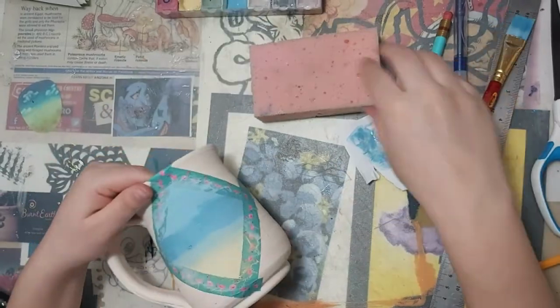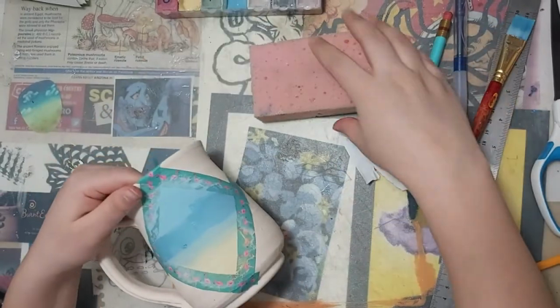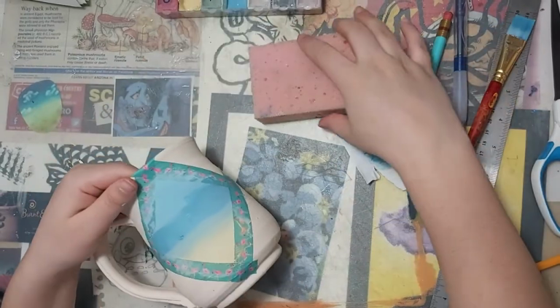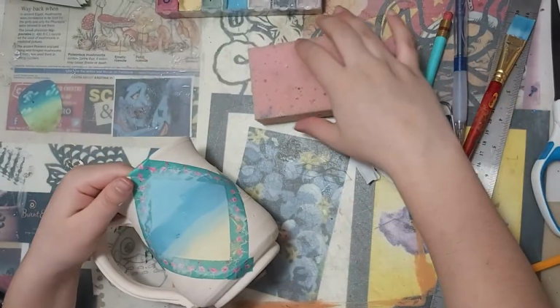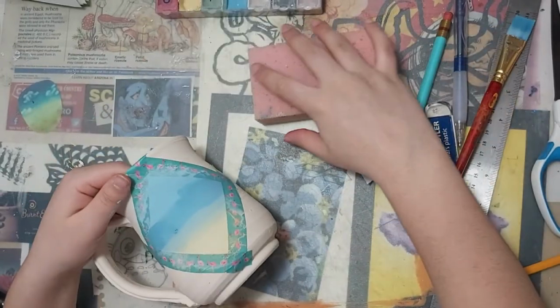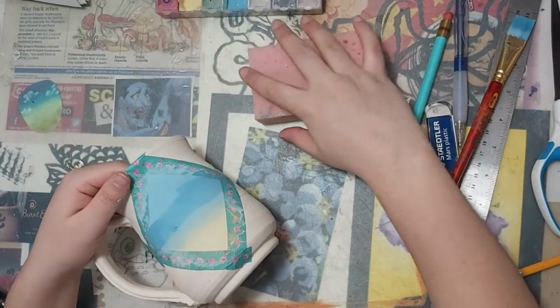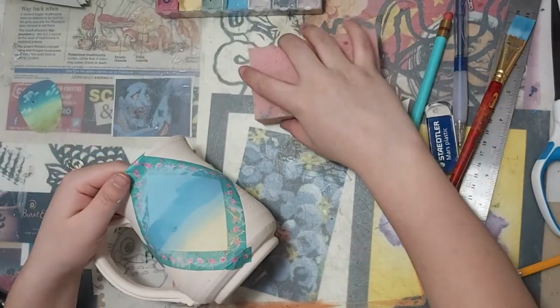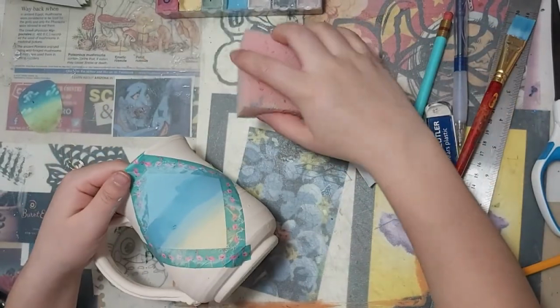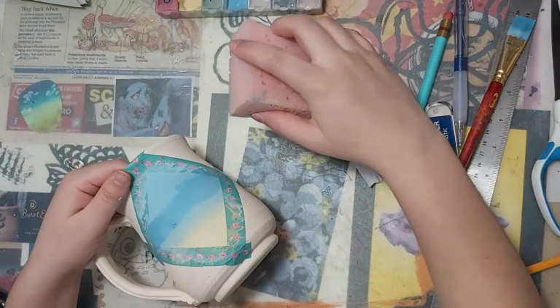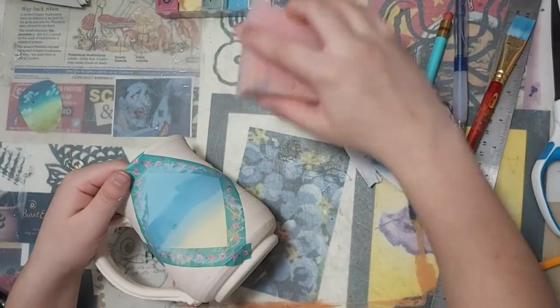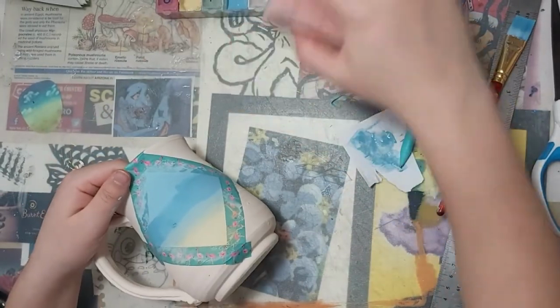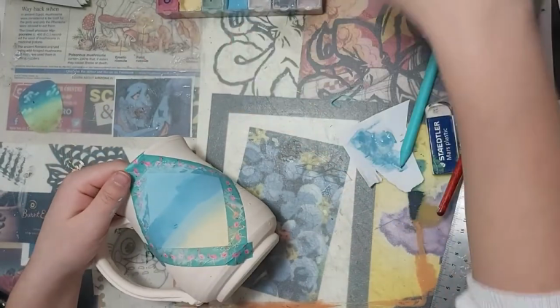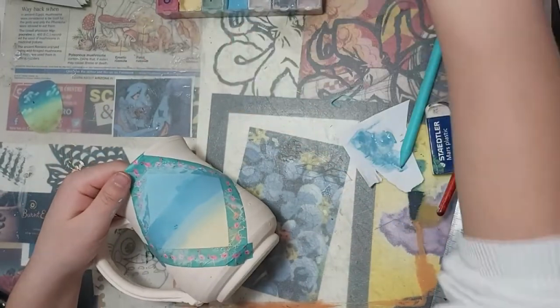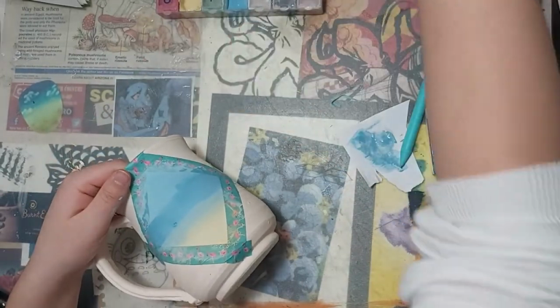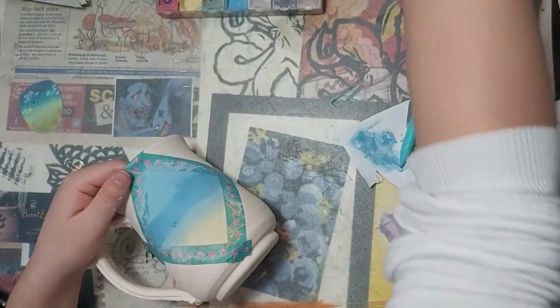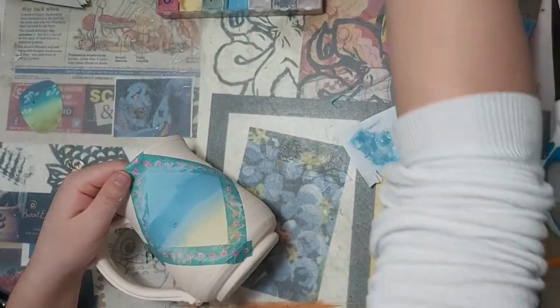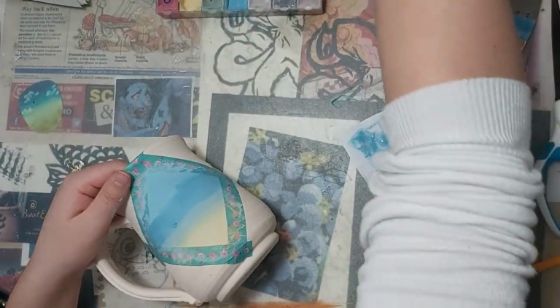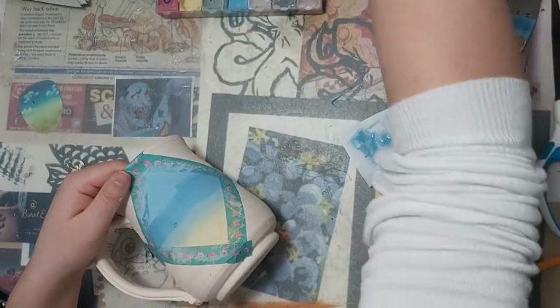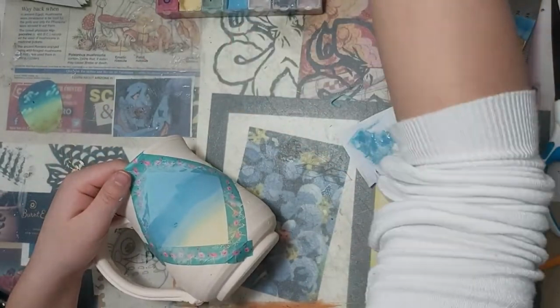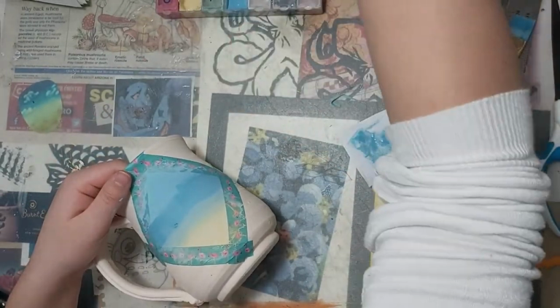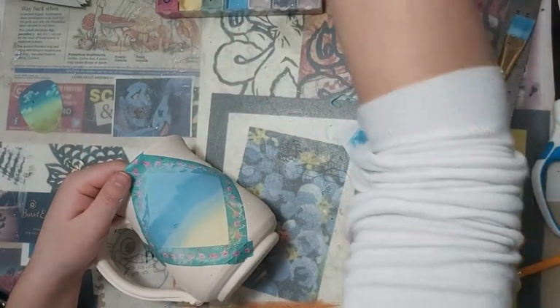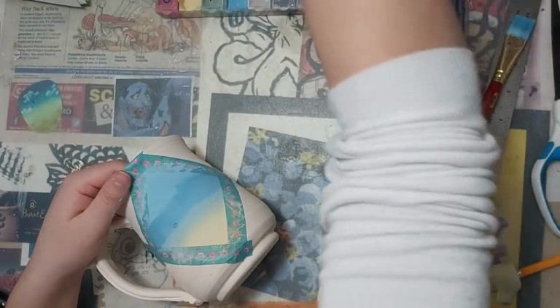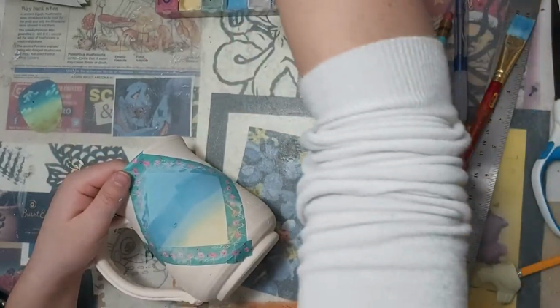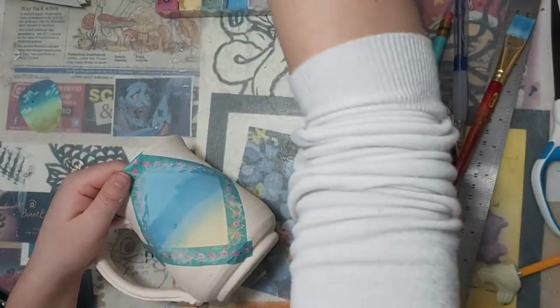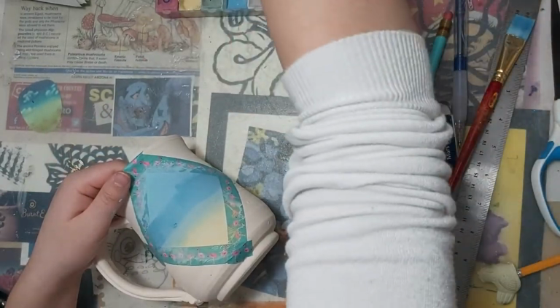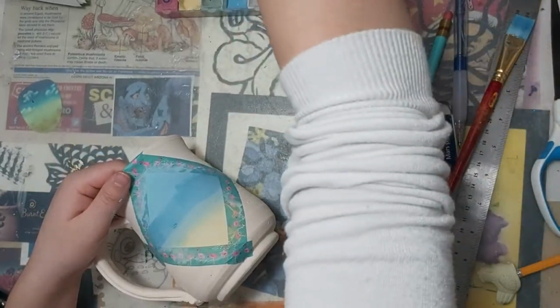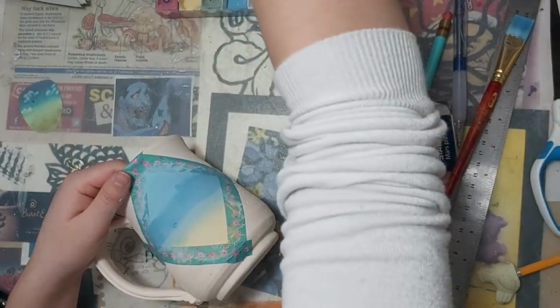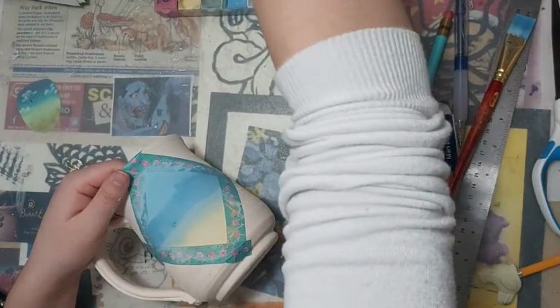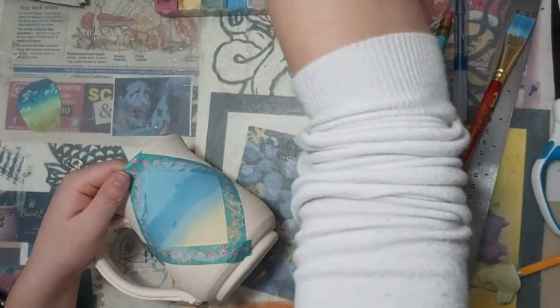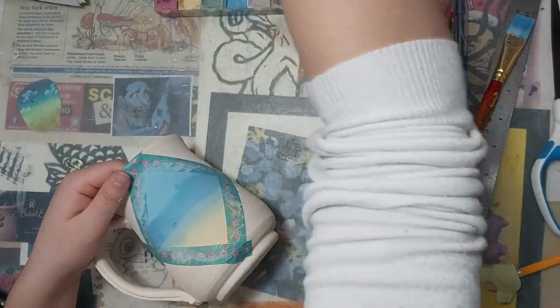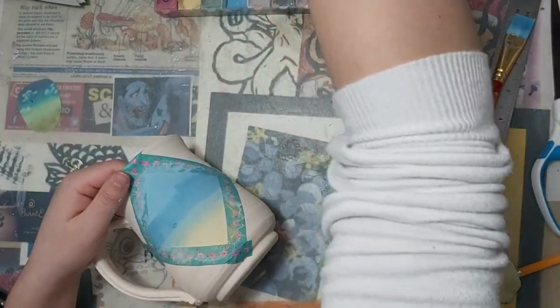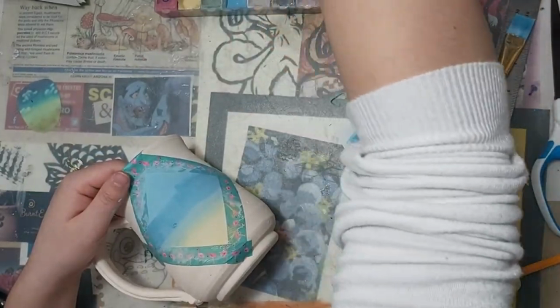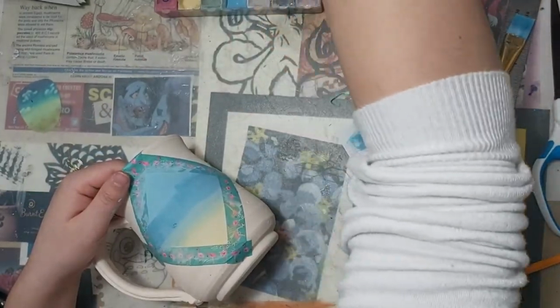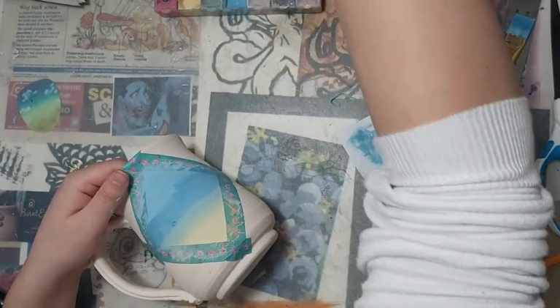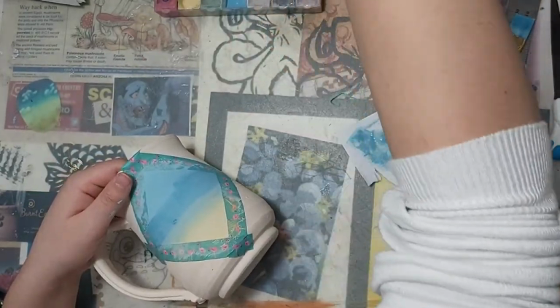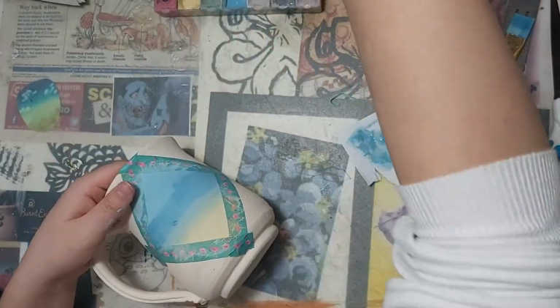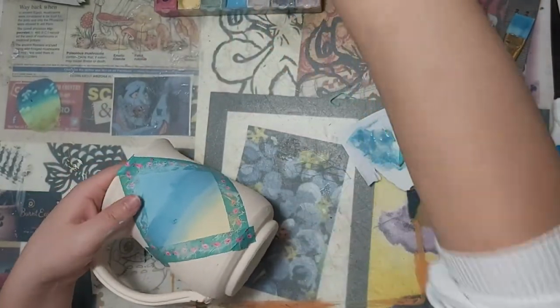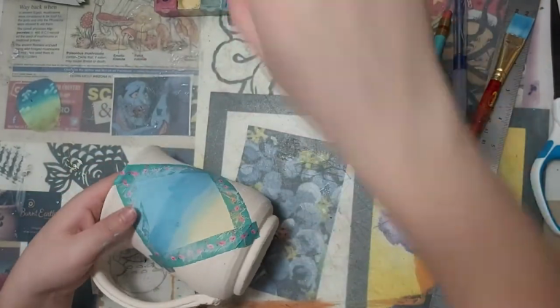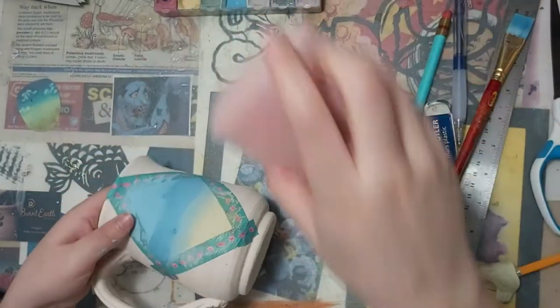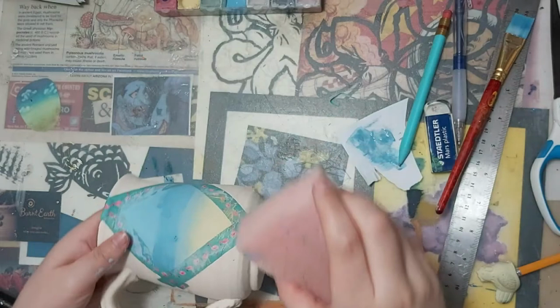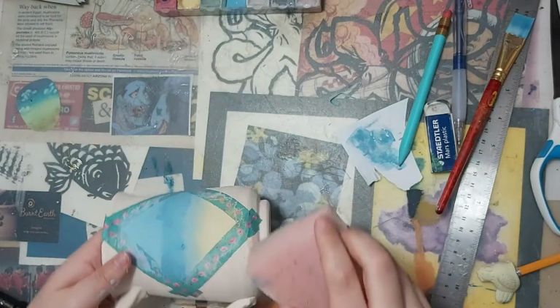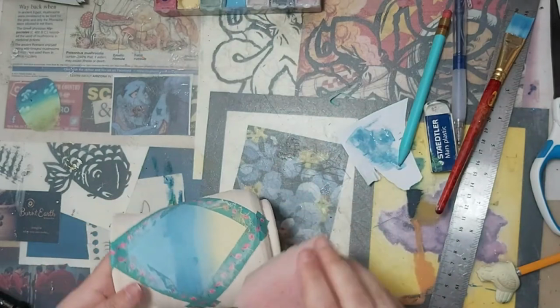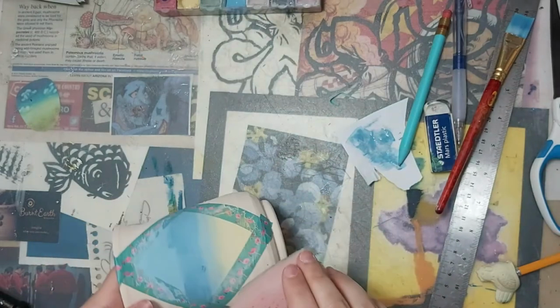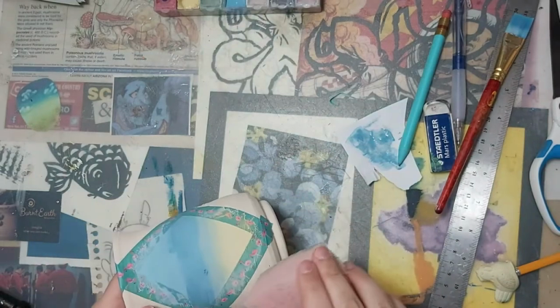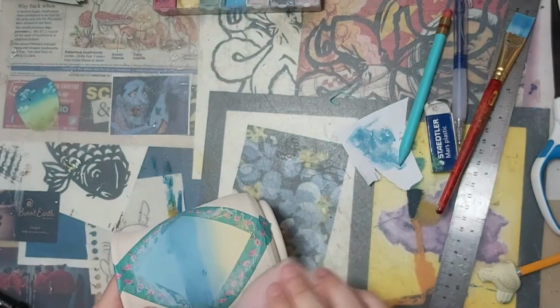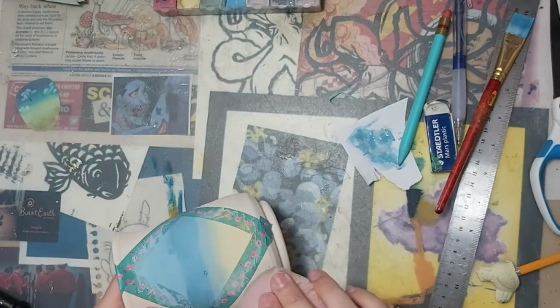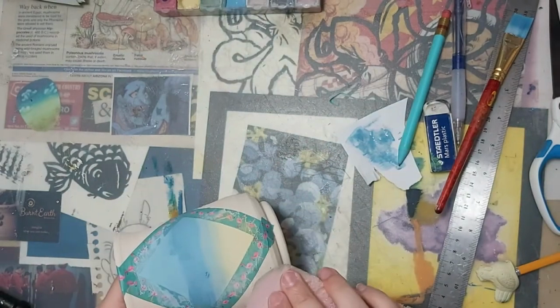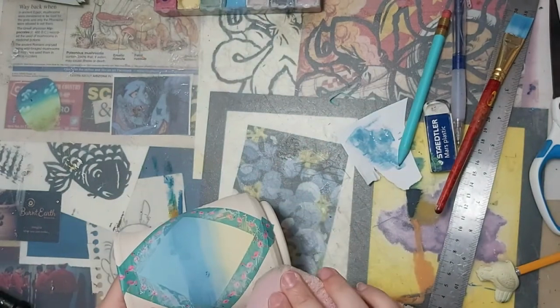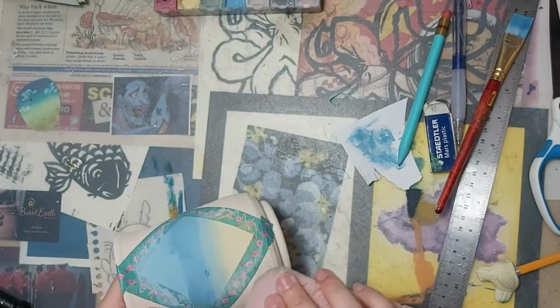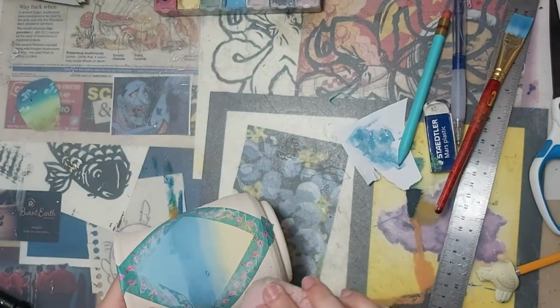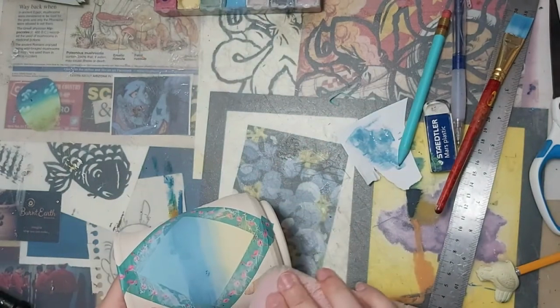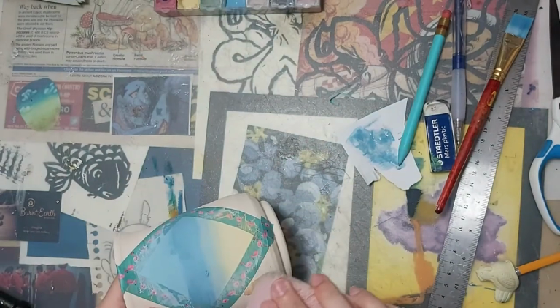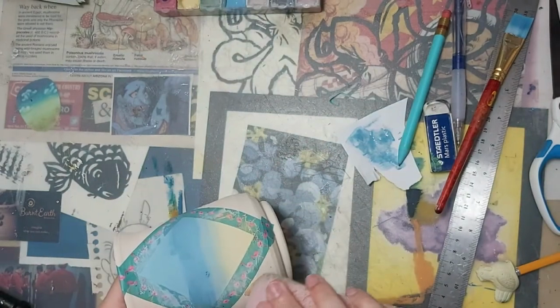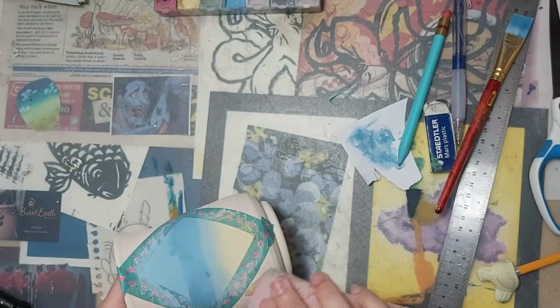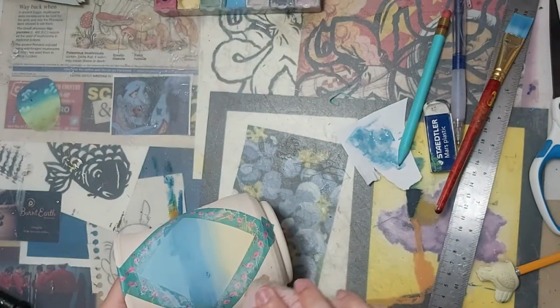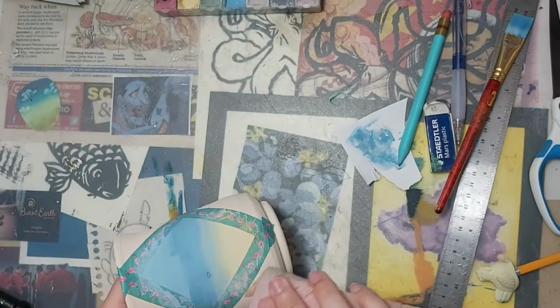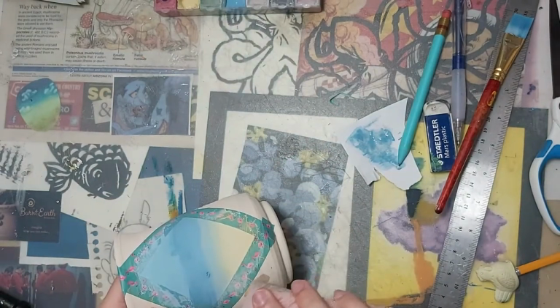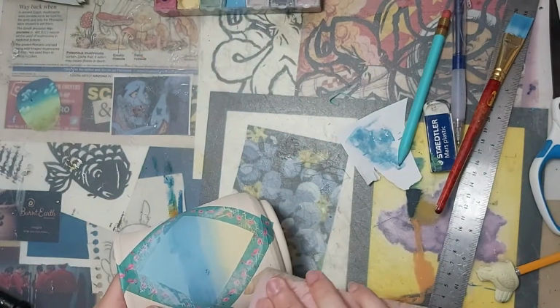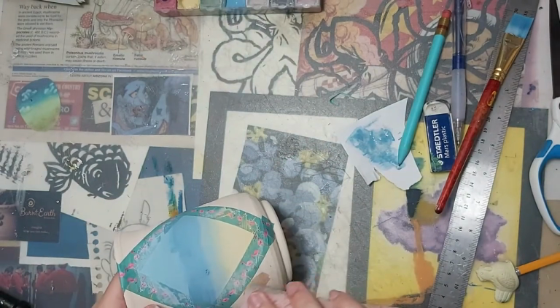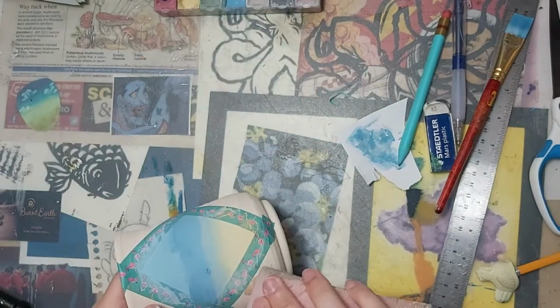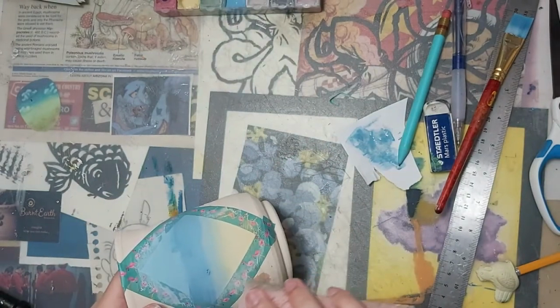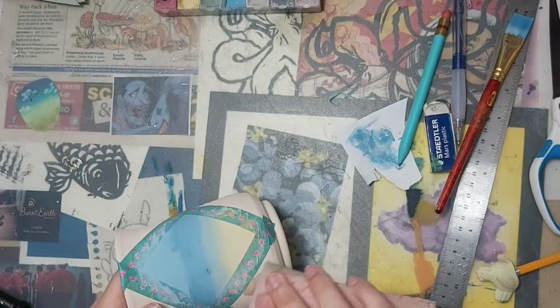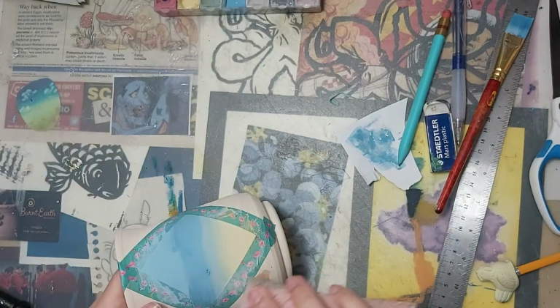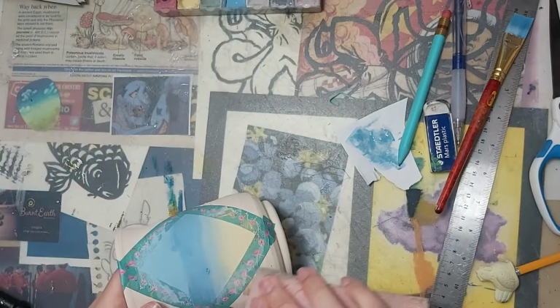Once I'm done painting, I can grab a cloth or sponge and clean up the edges, peel off the tape, and then I'm going to set my mug aside.